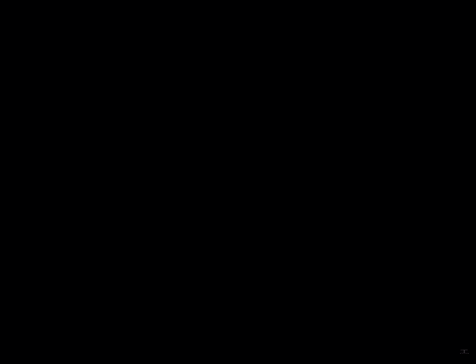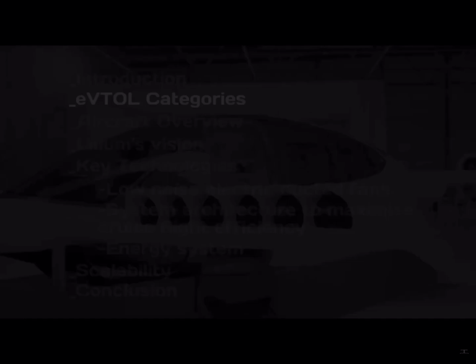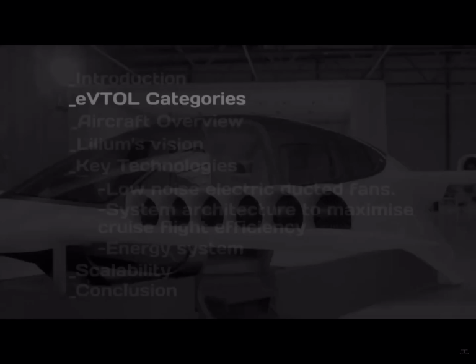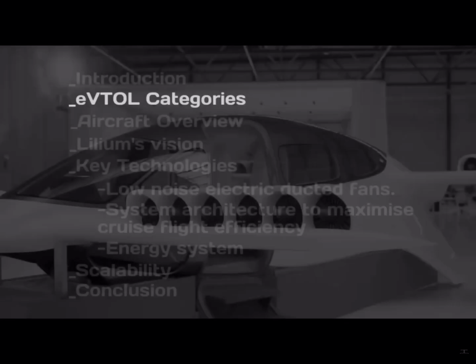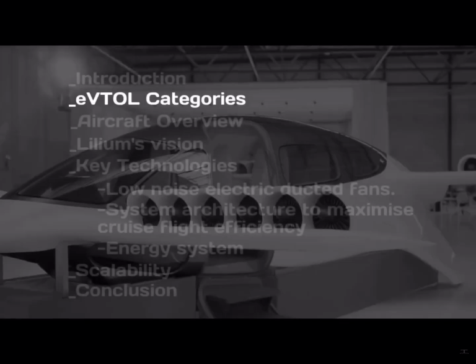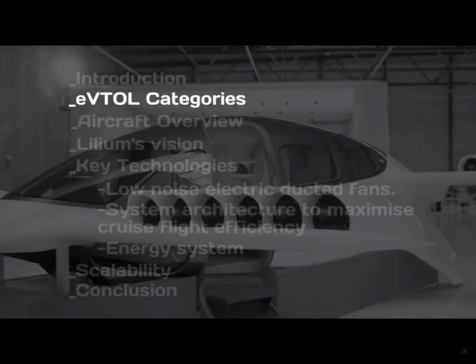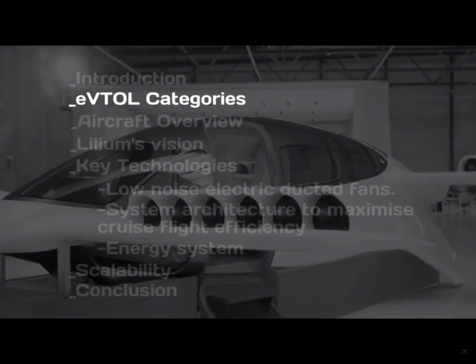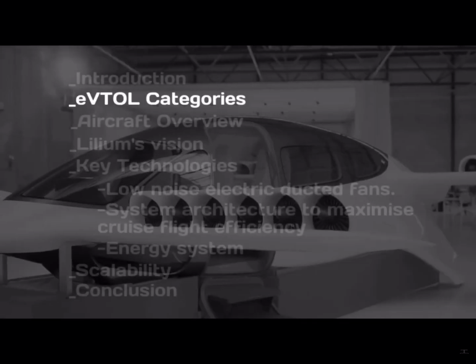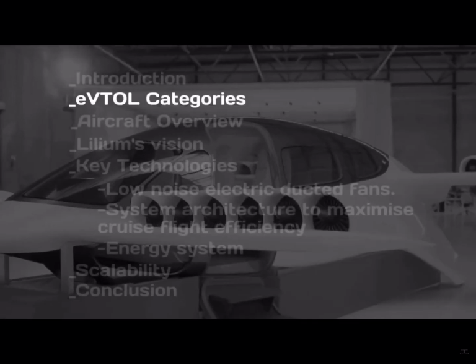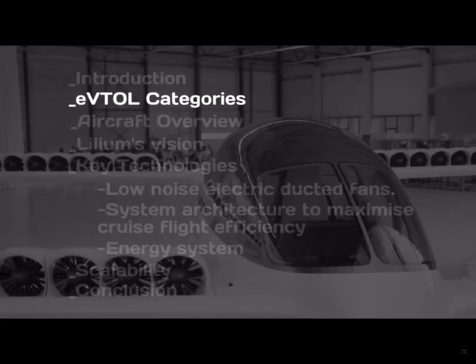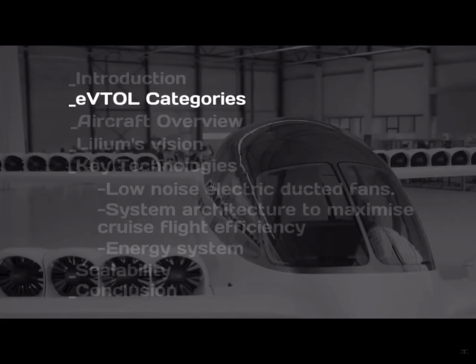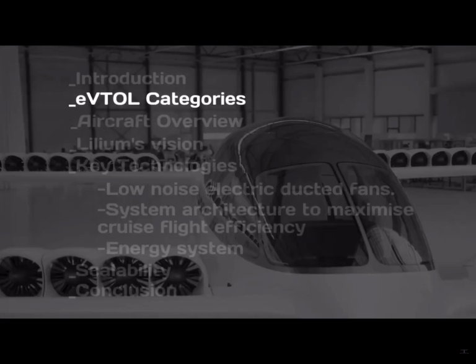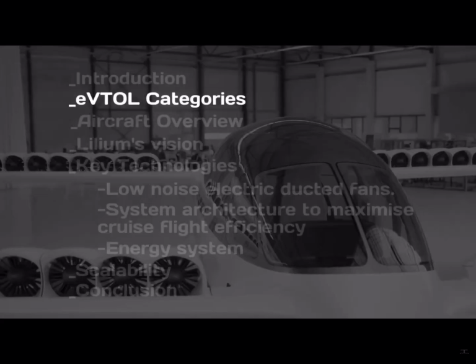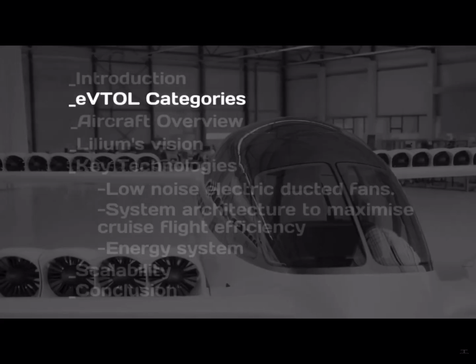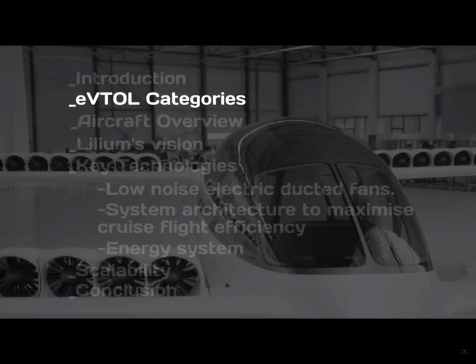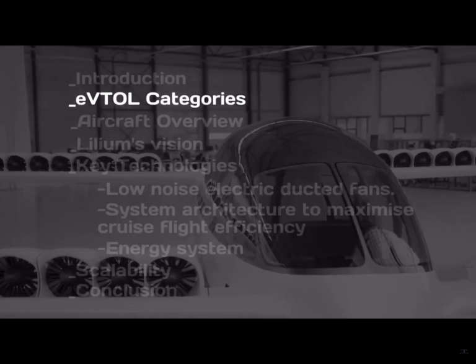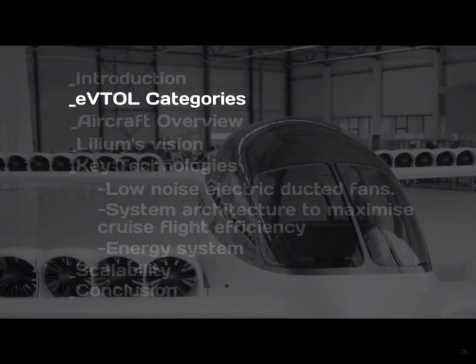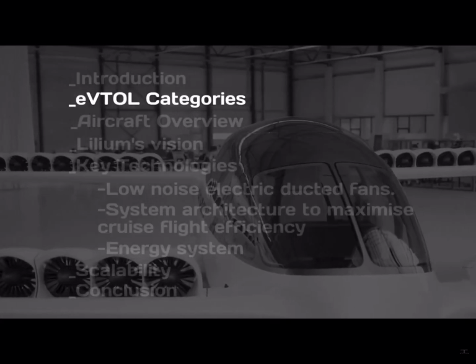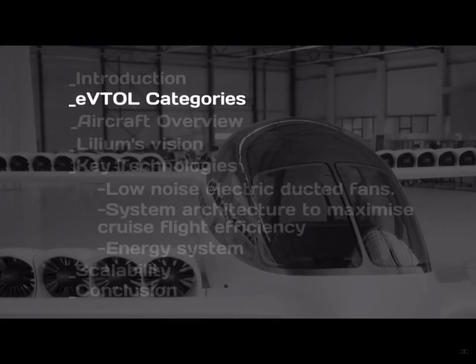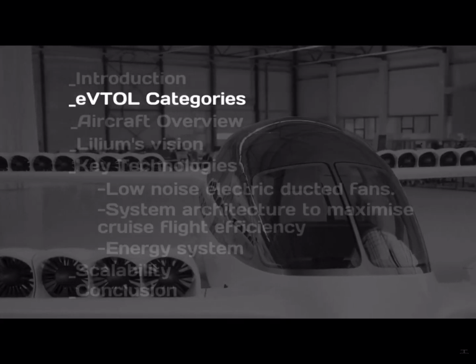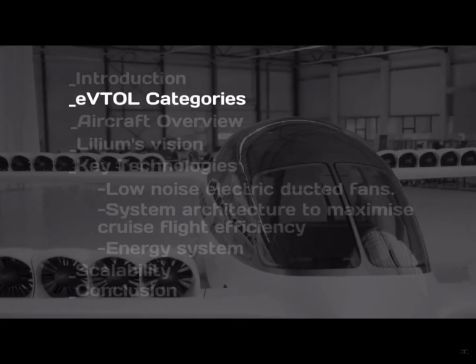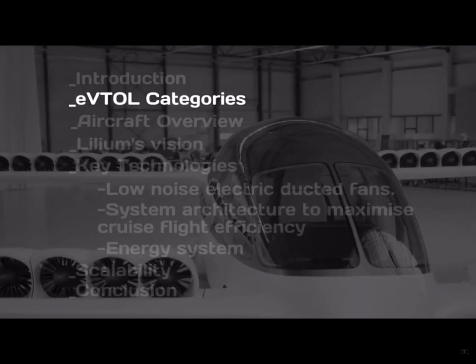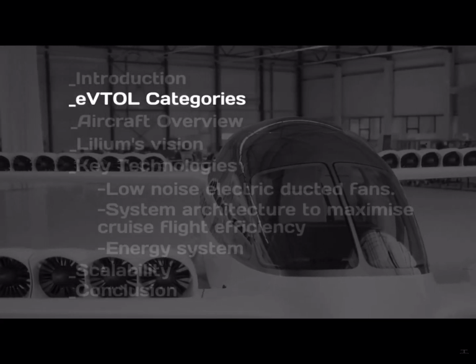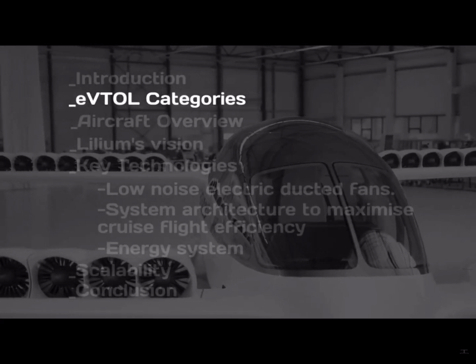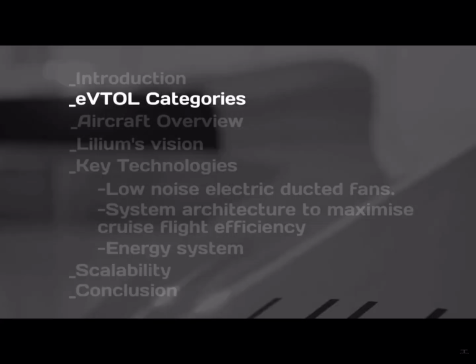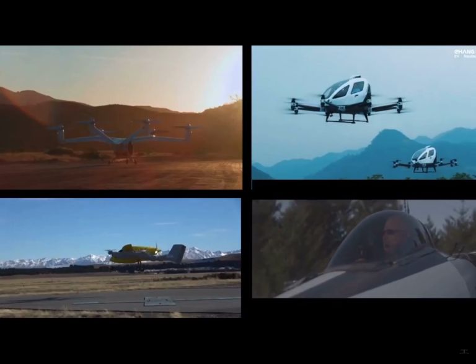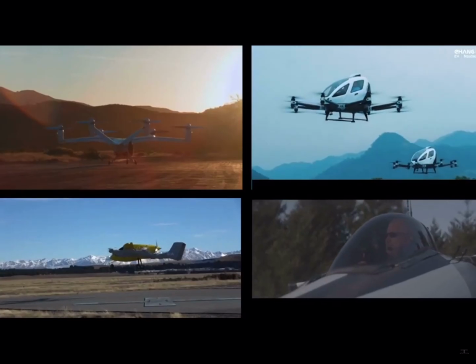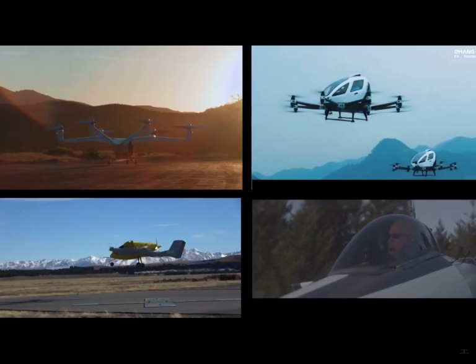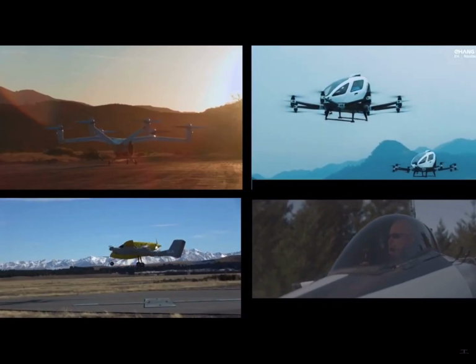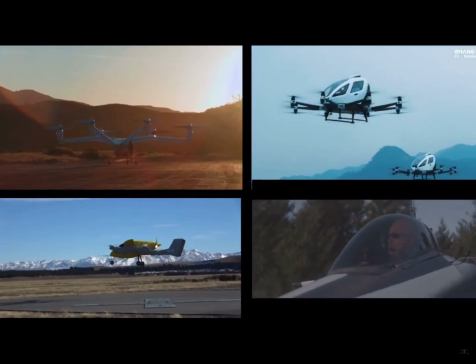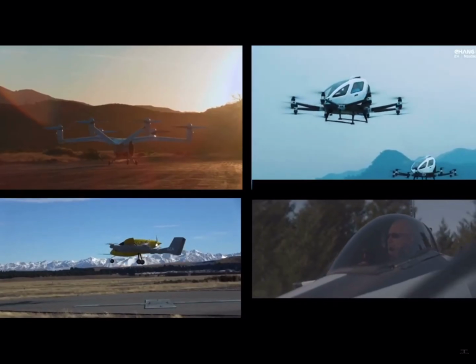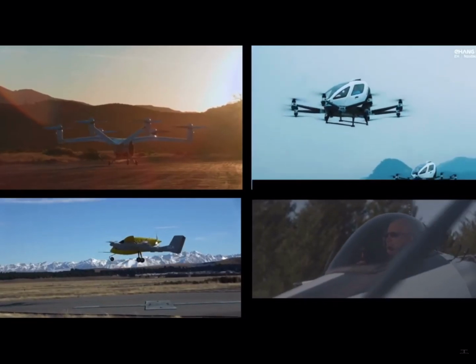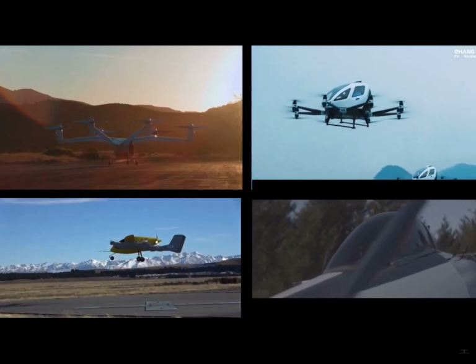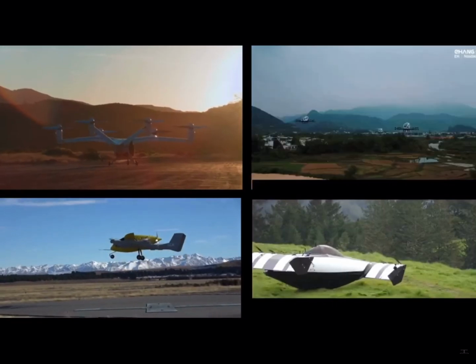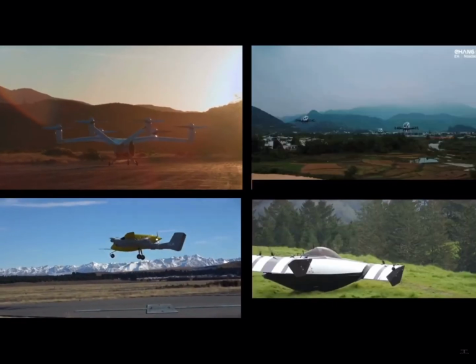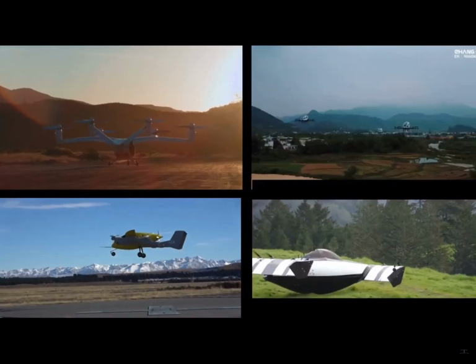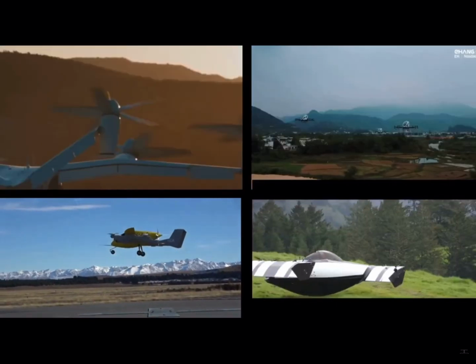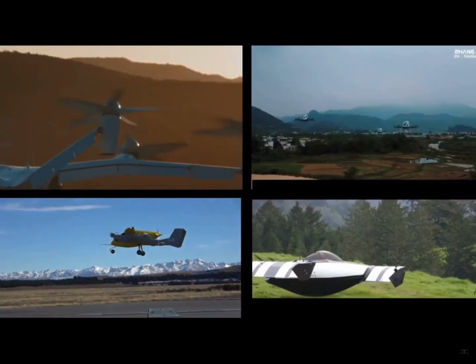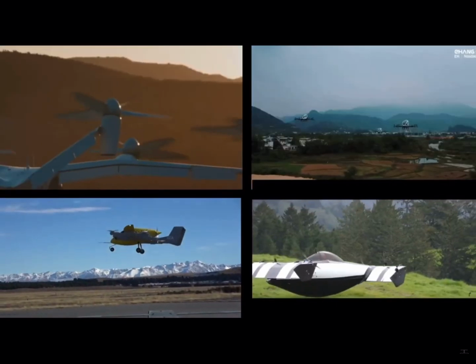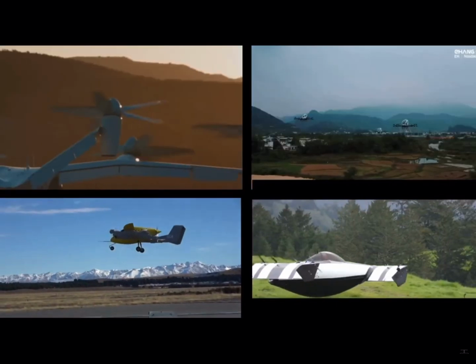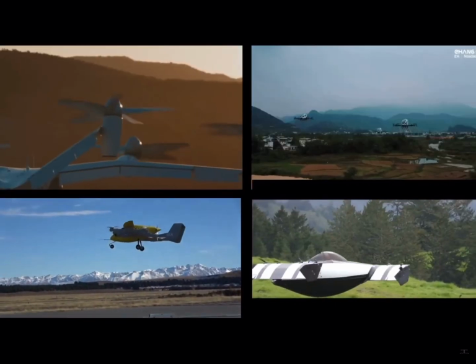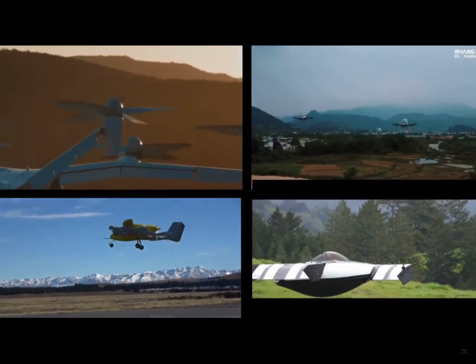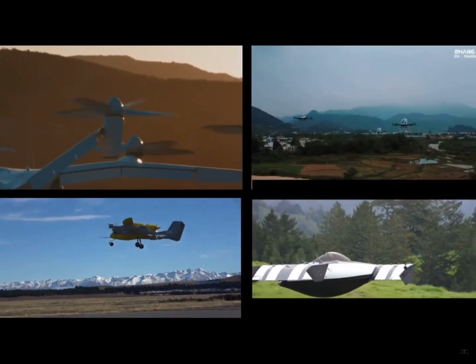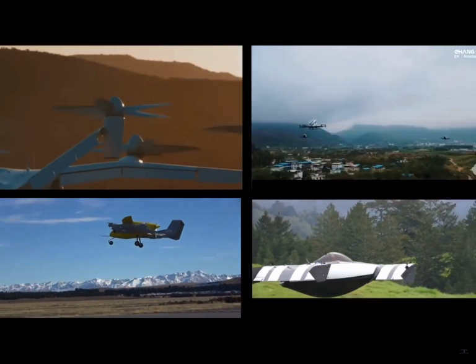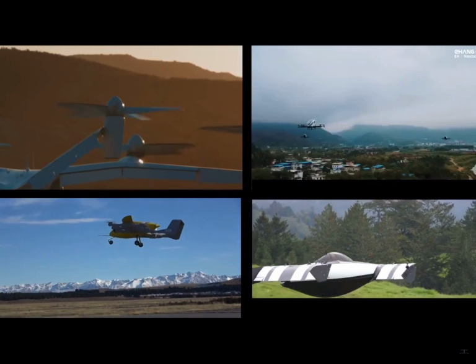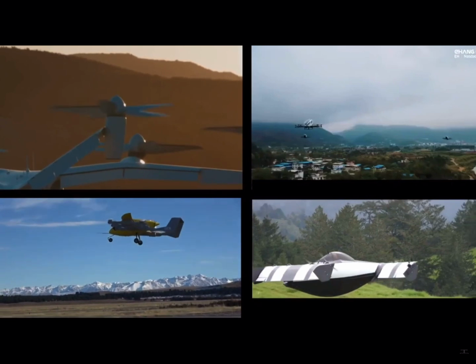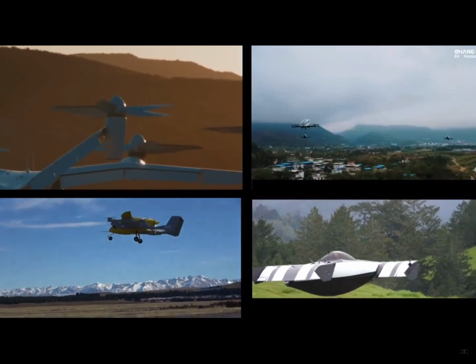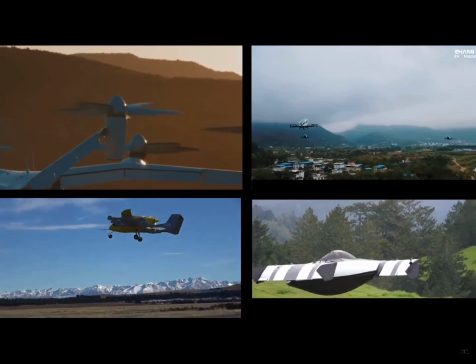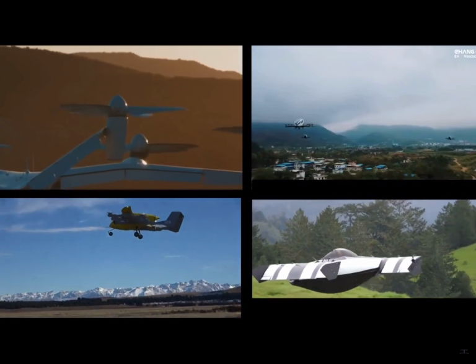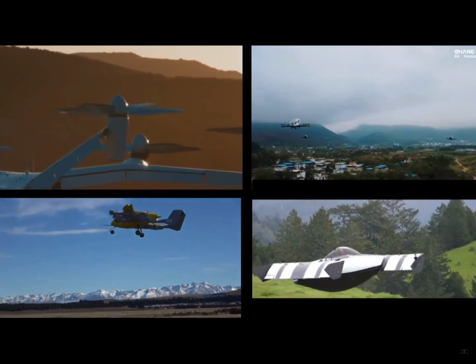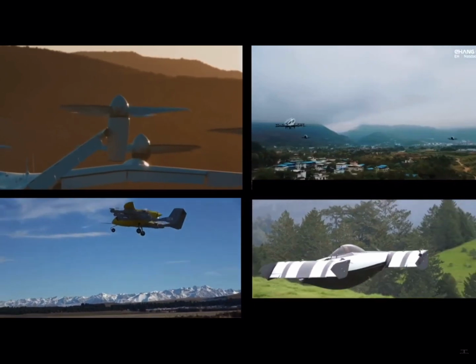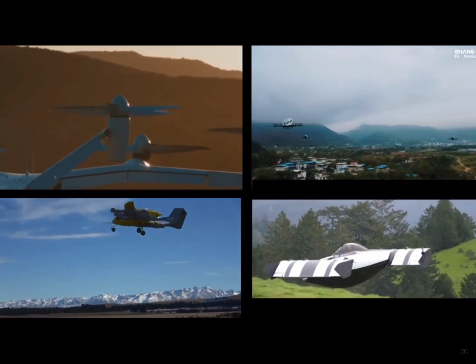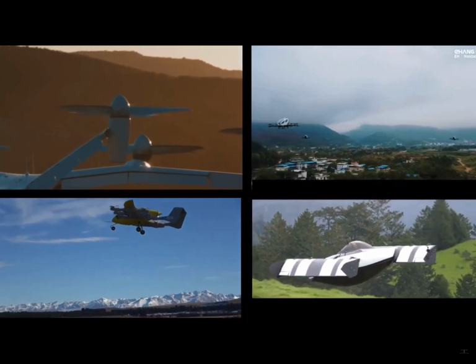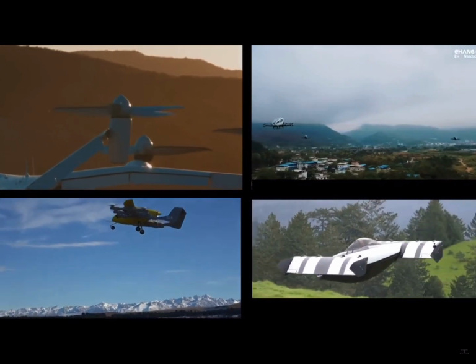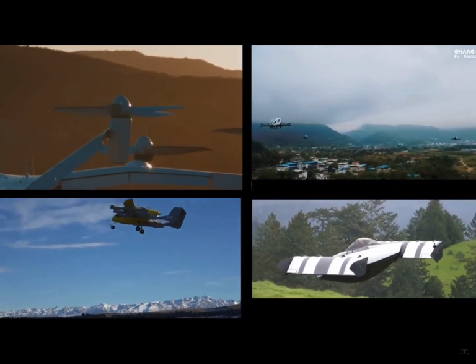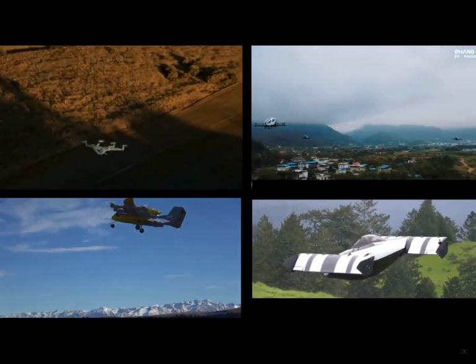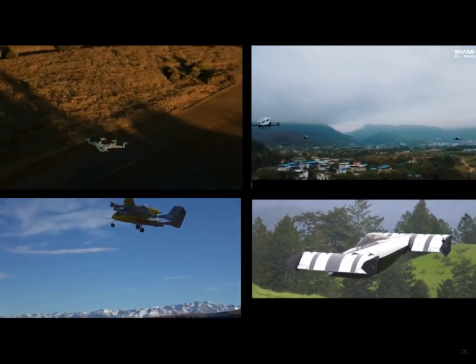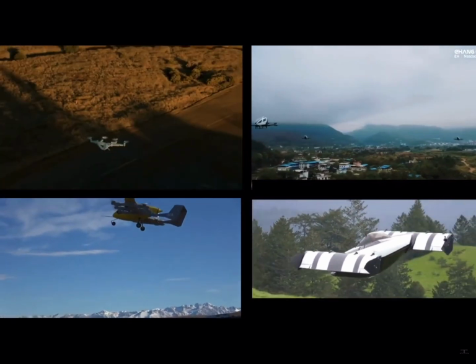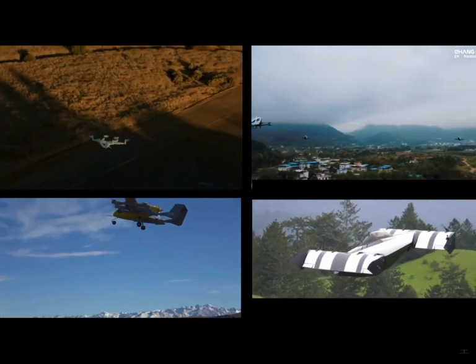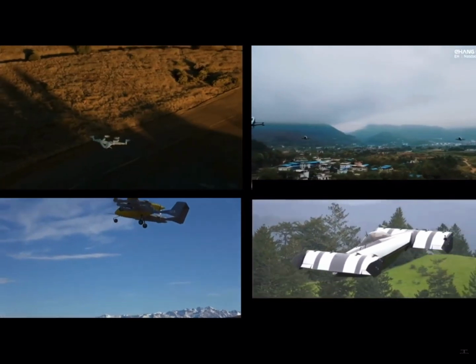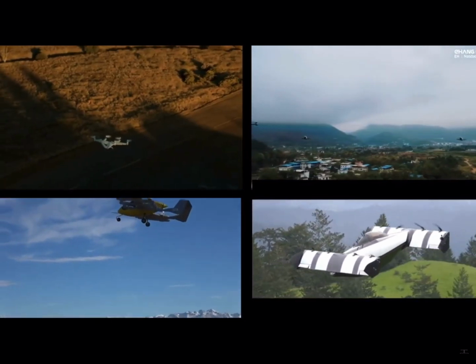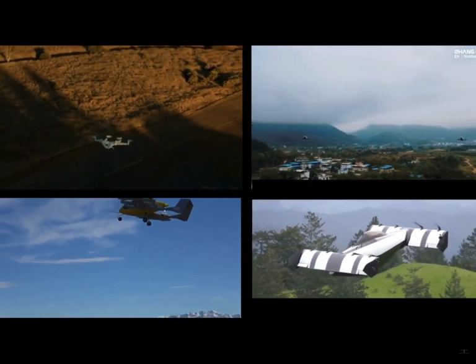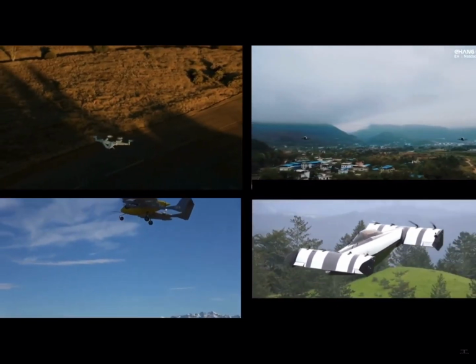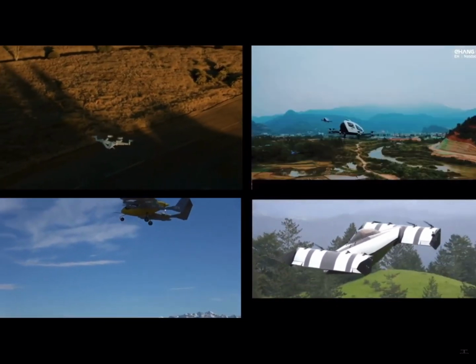There are currently many companies working on electric VTOL aircraft. We can classify them into four categories.